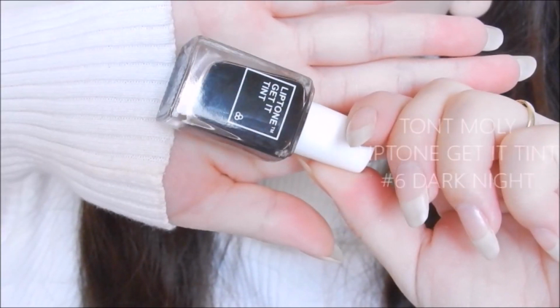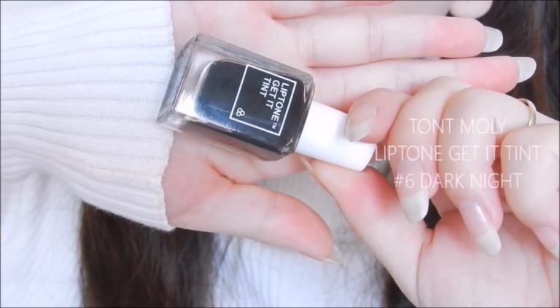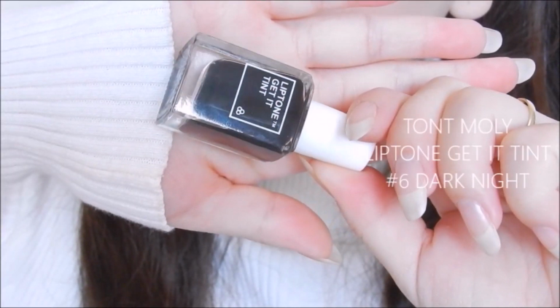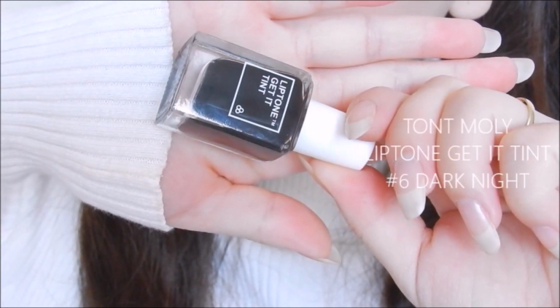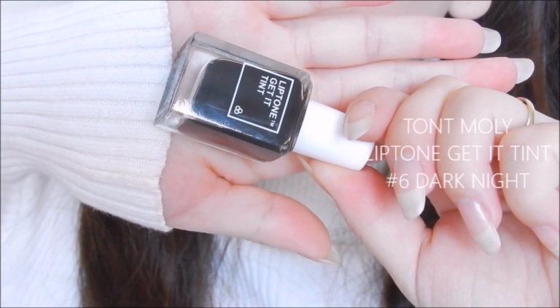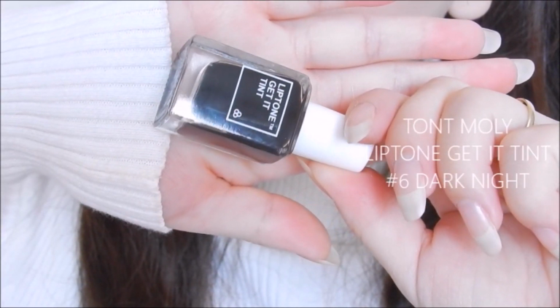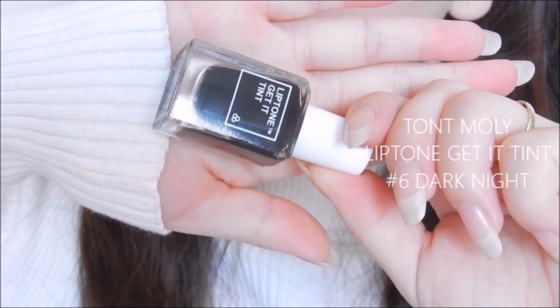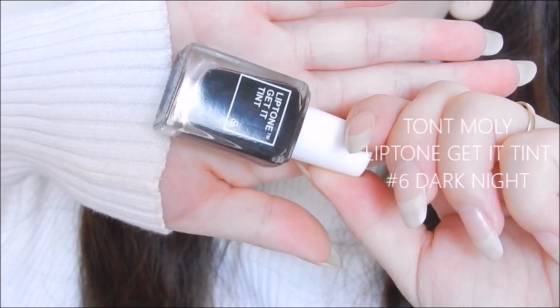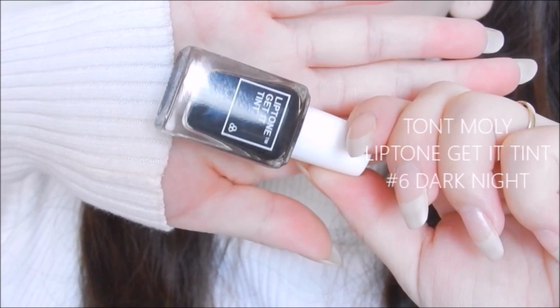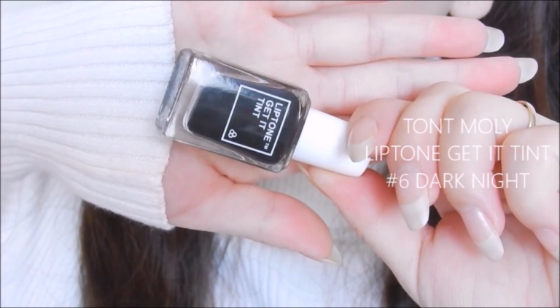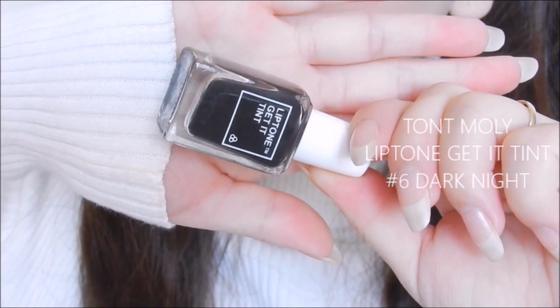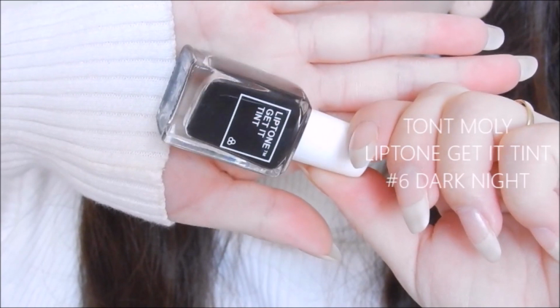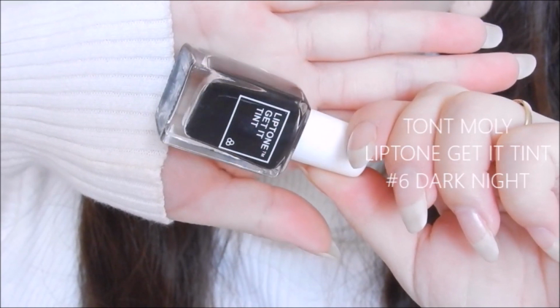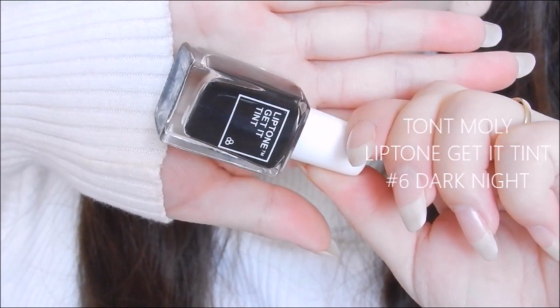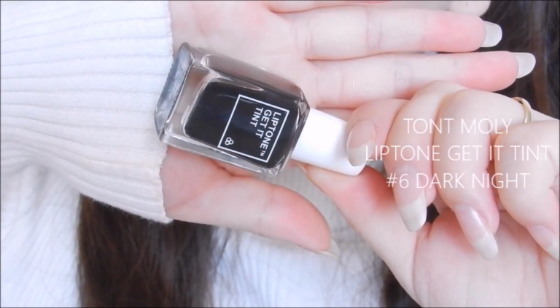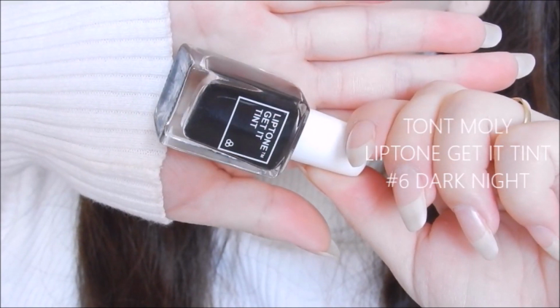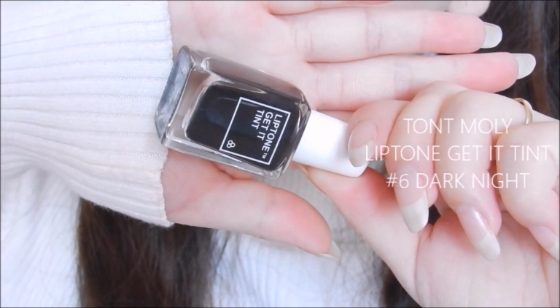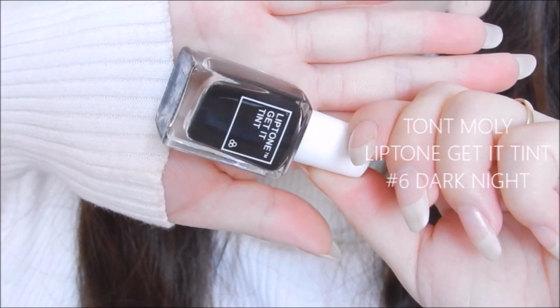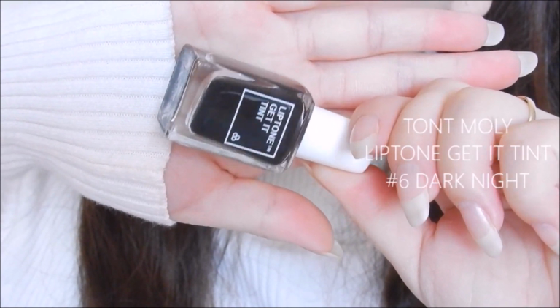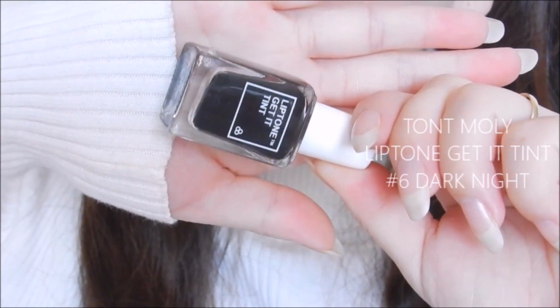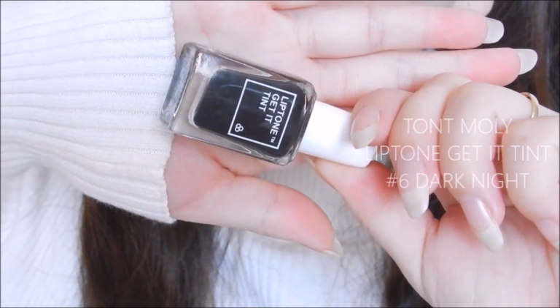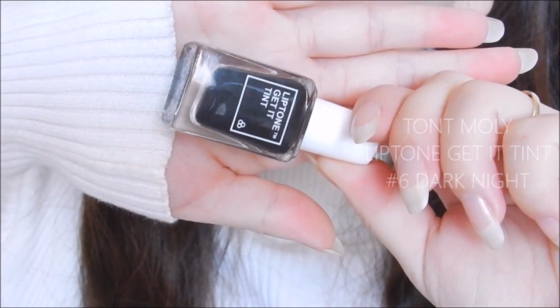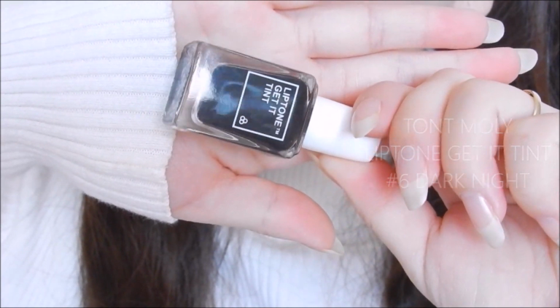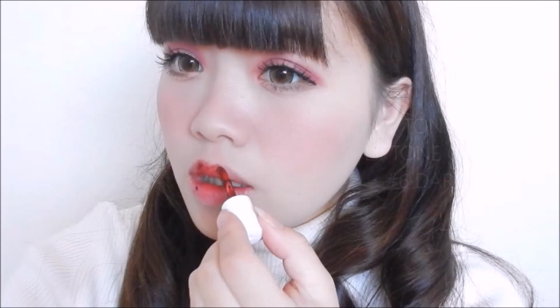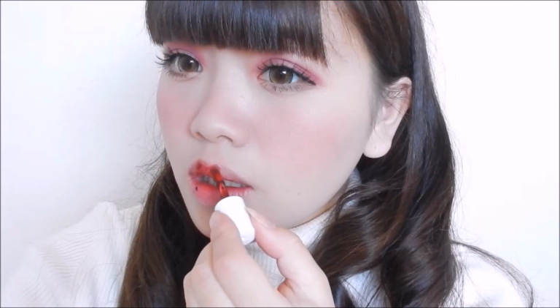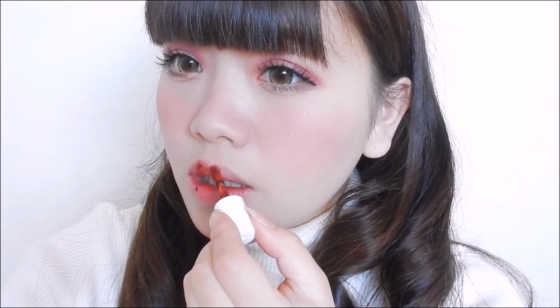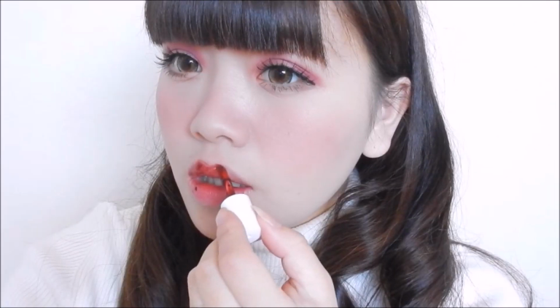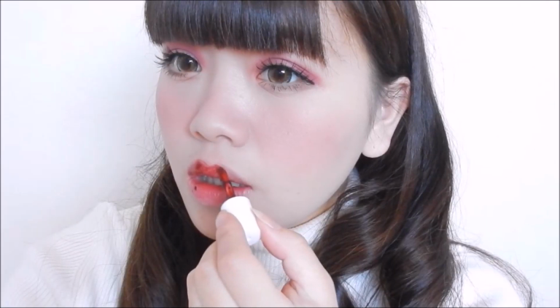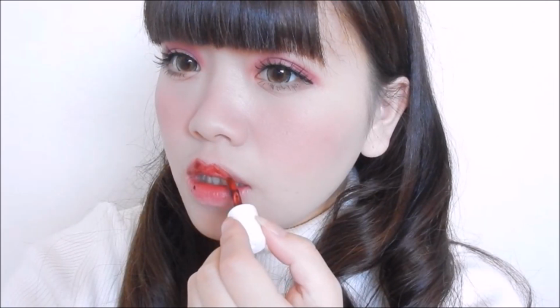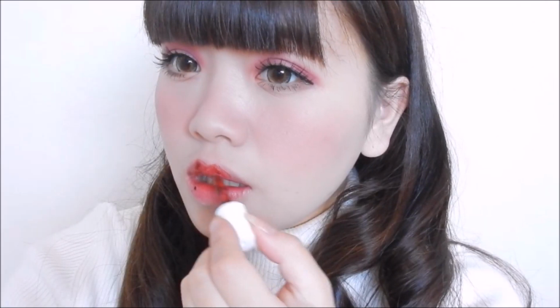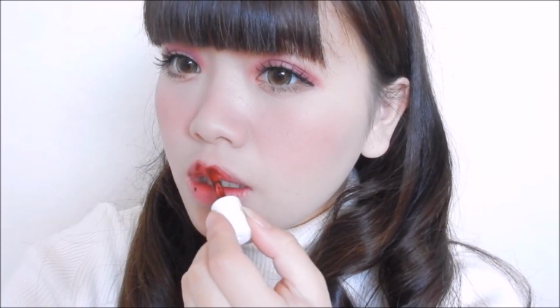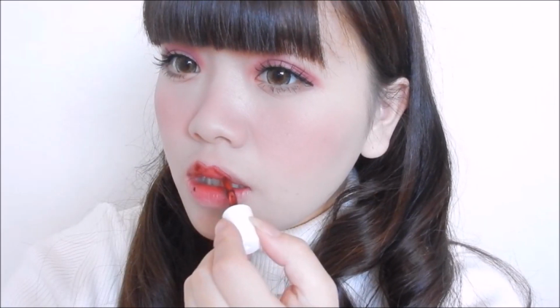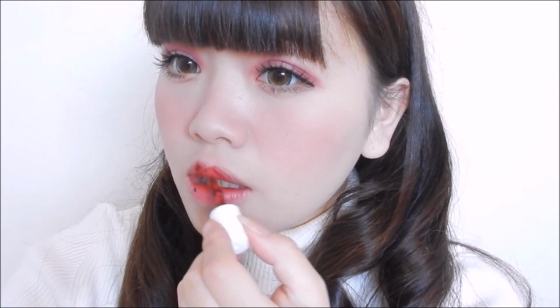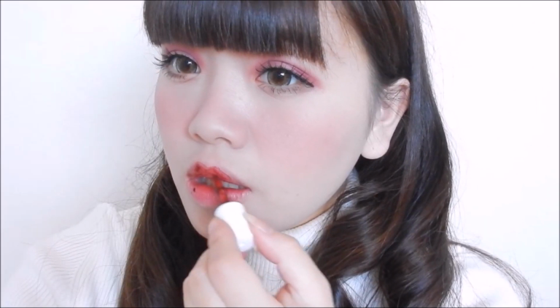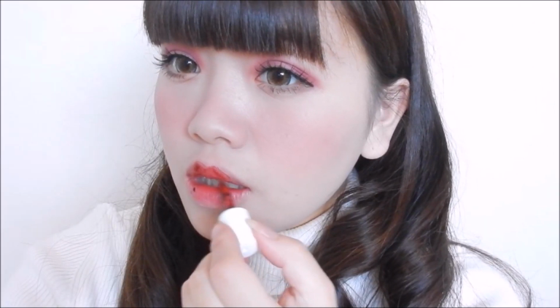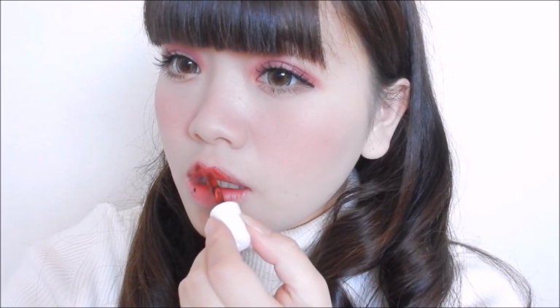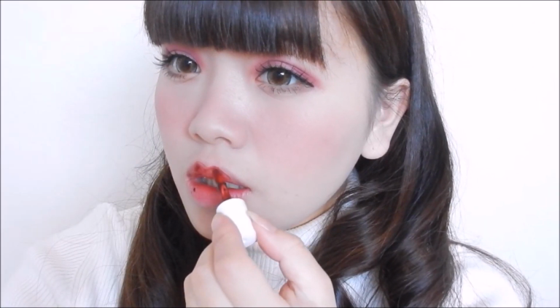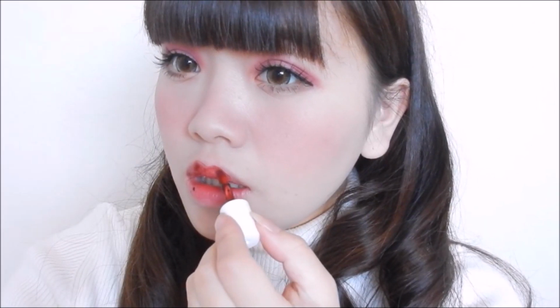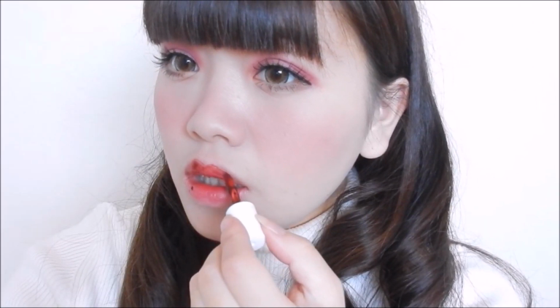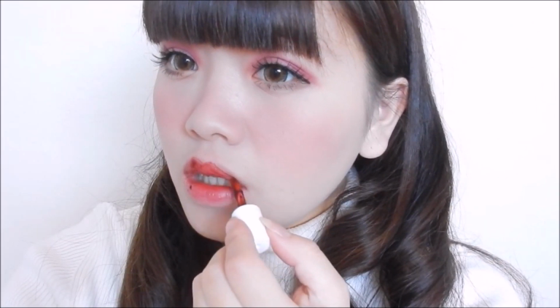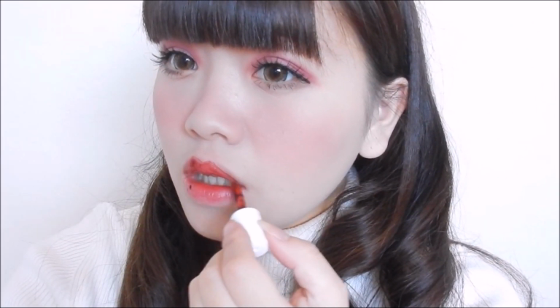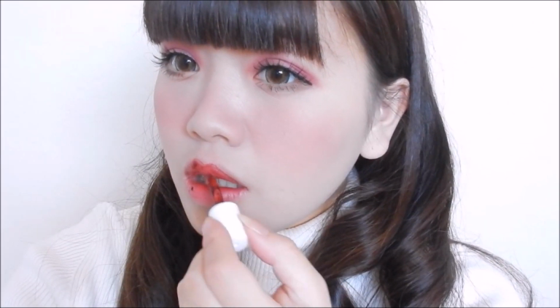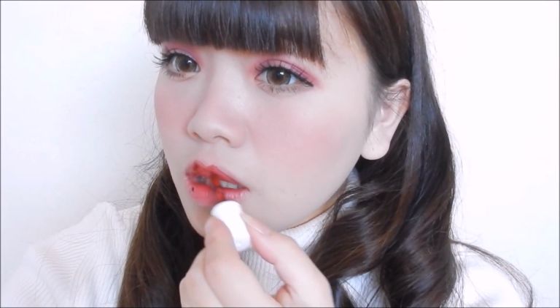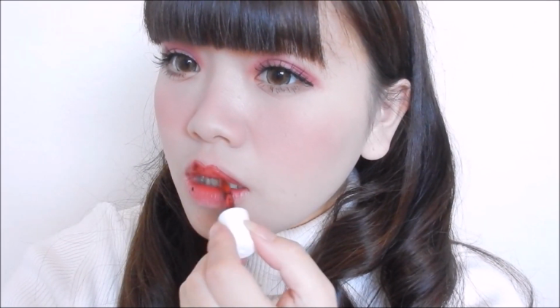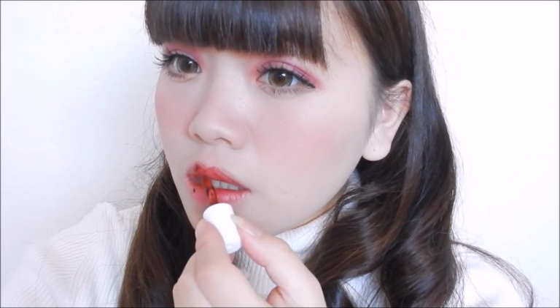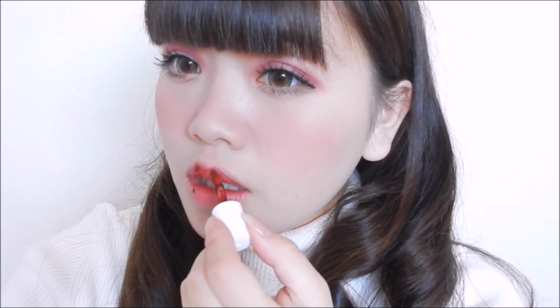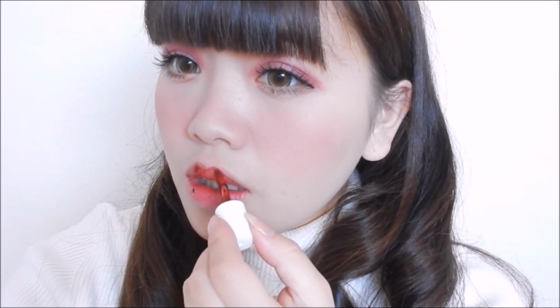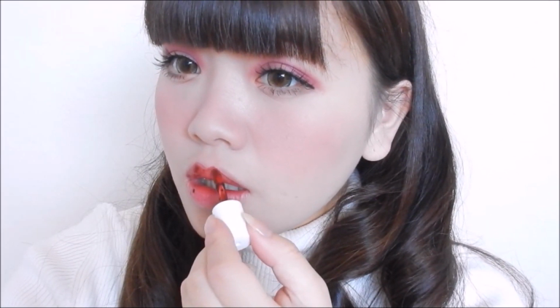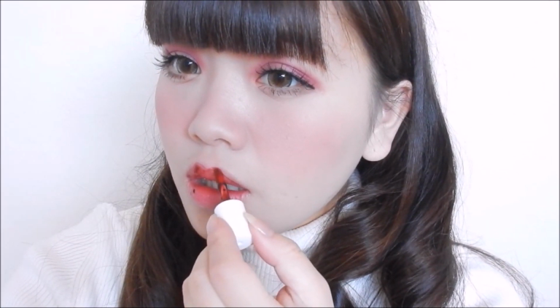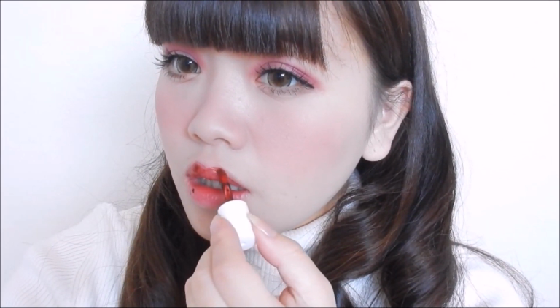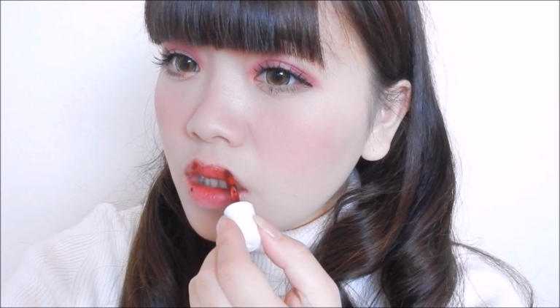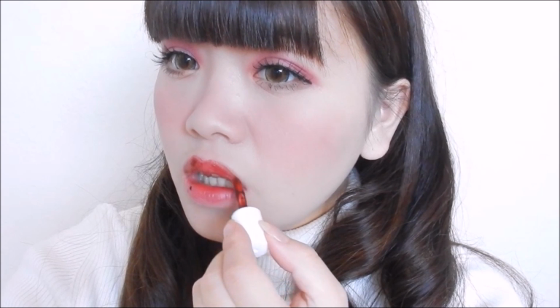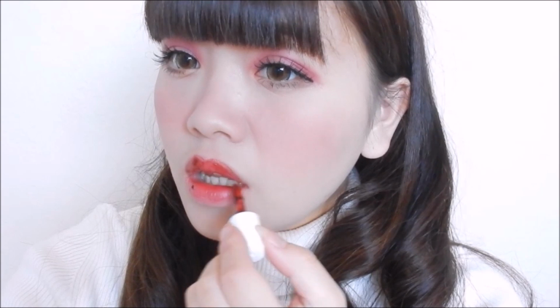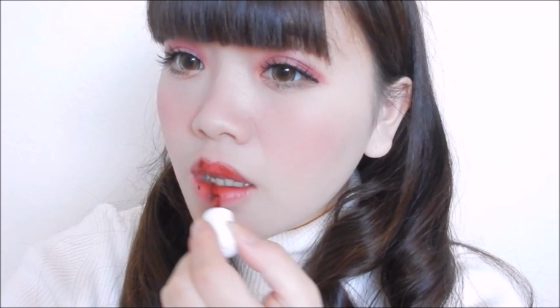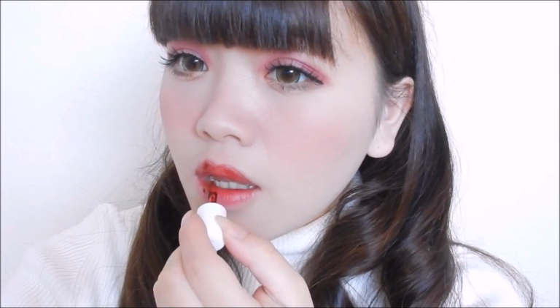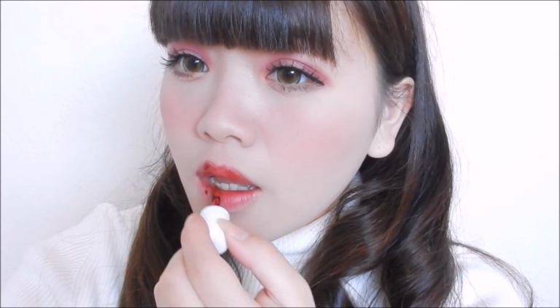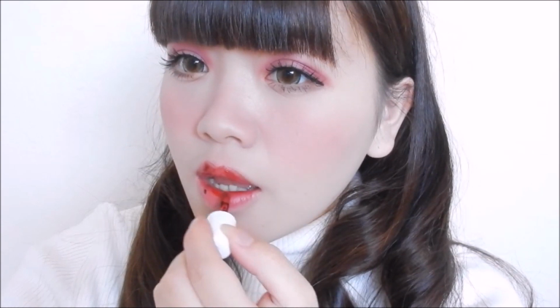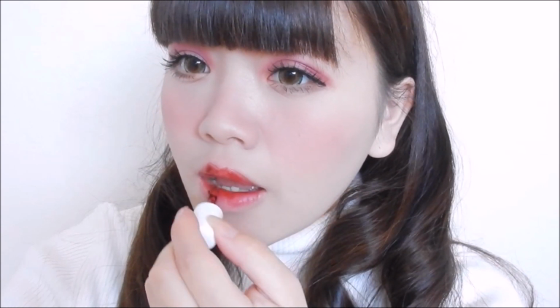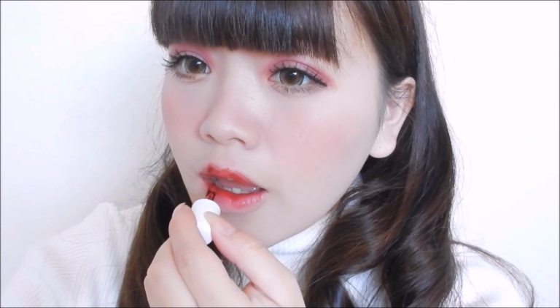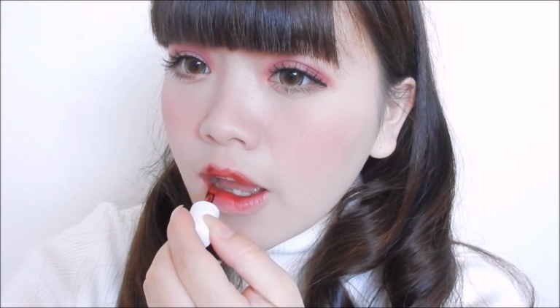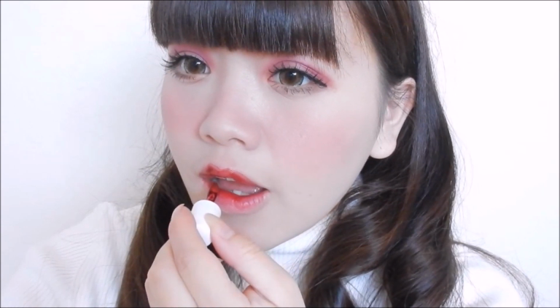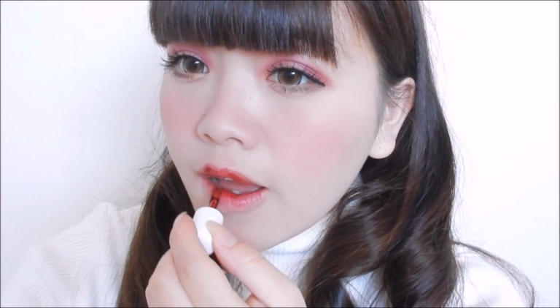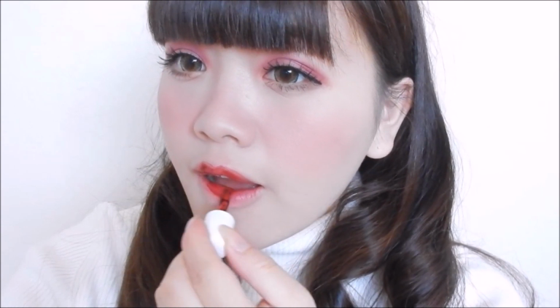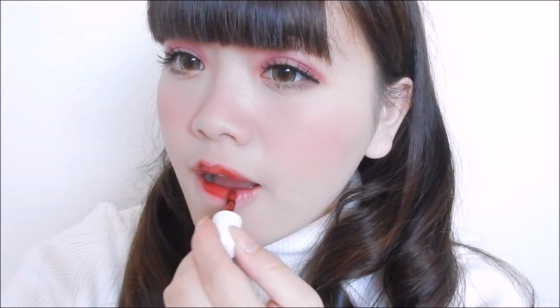Moving on to lips, I am using Lip Tint by Tony Moly and applying this all over my lips, using my finger to dab the product out evenly.